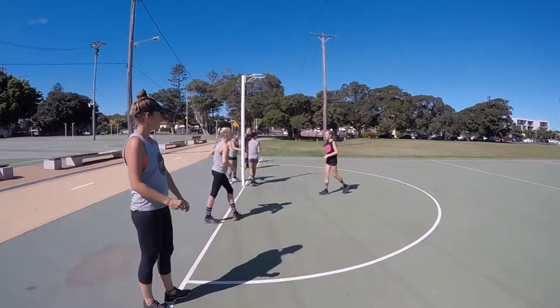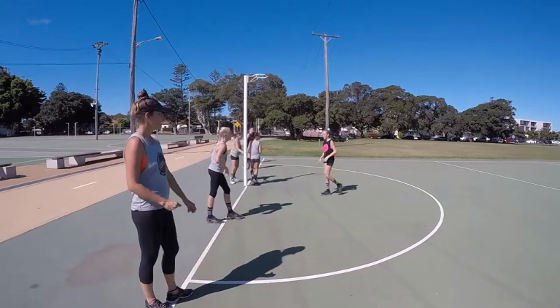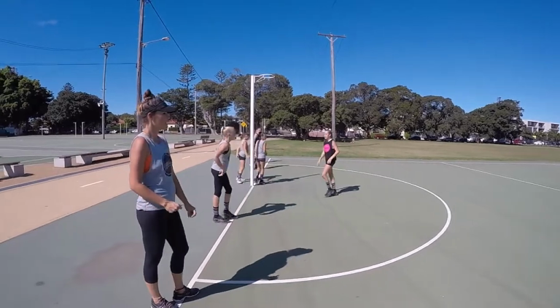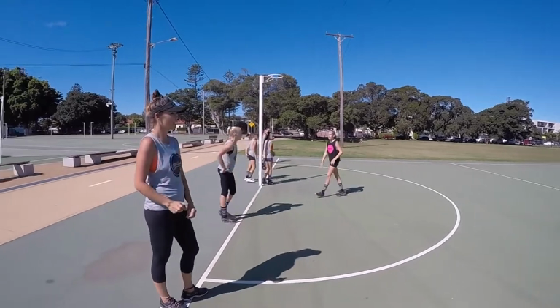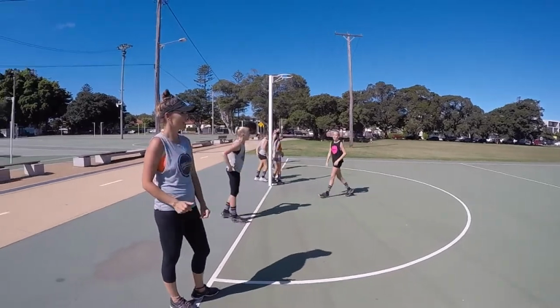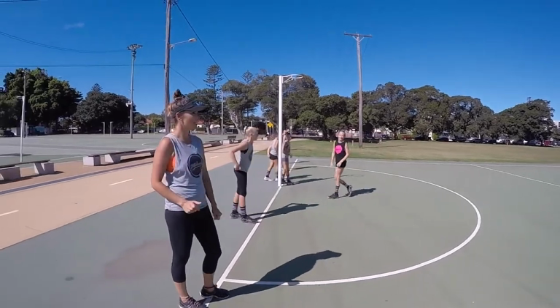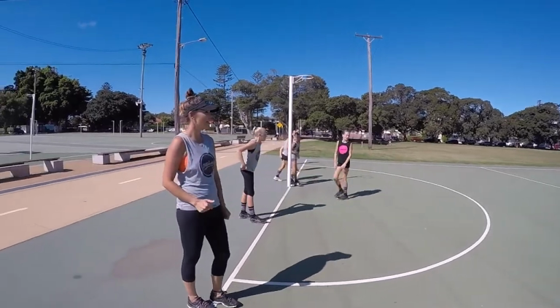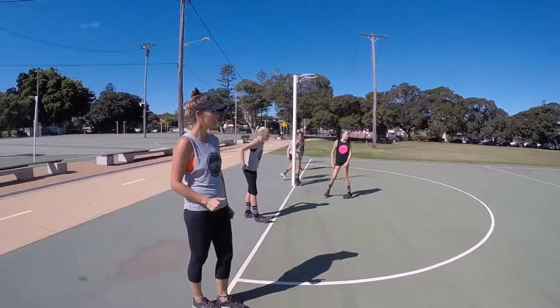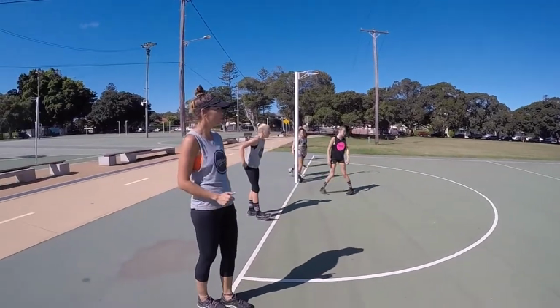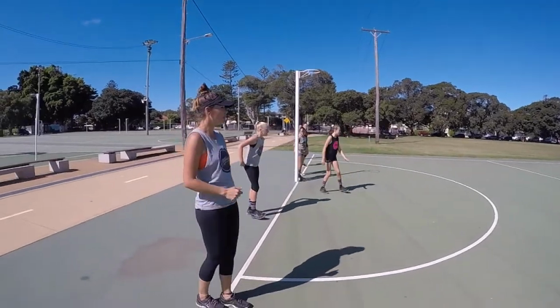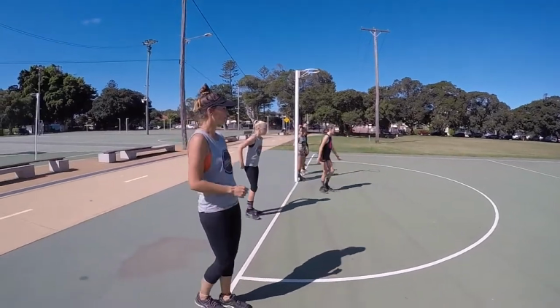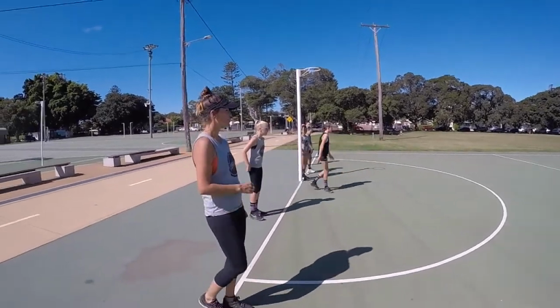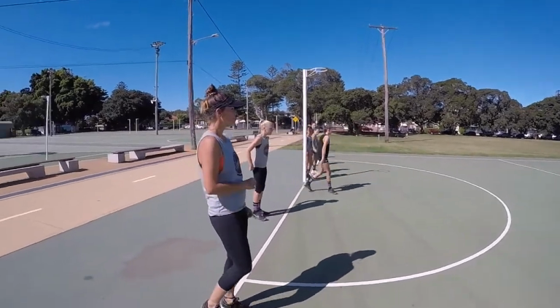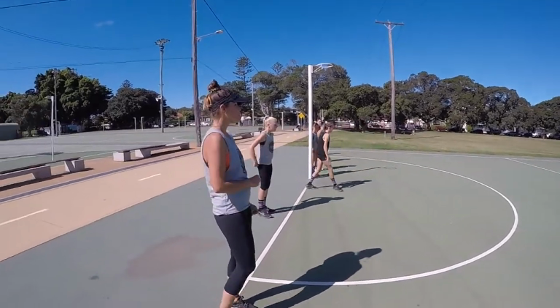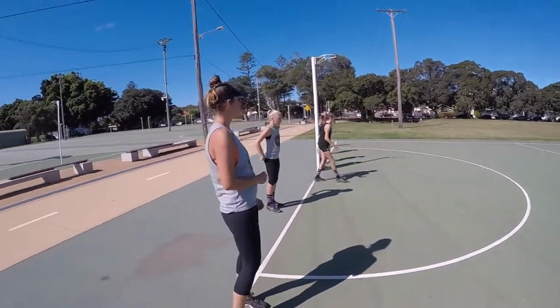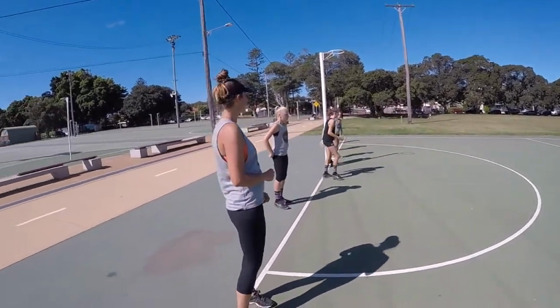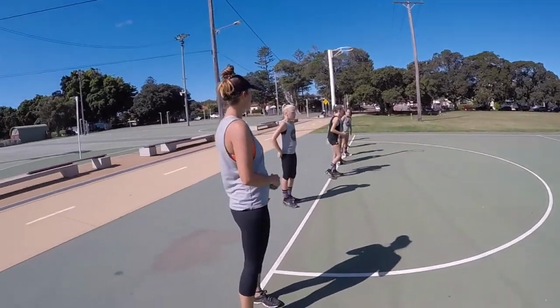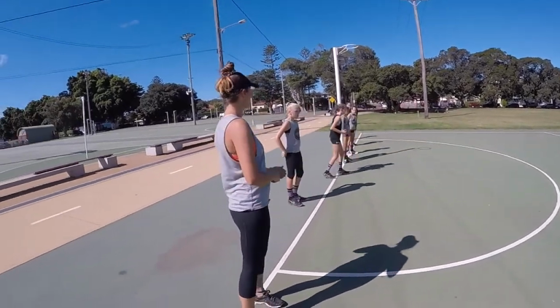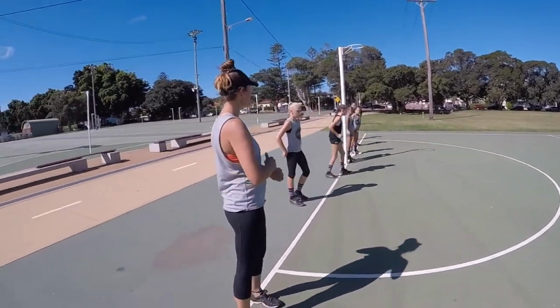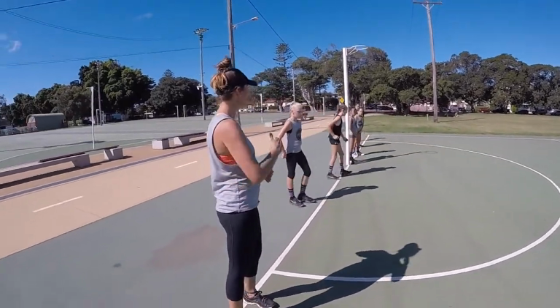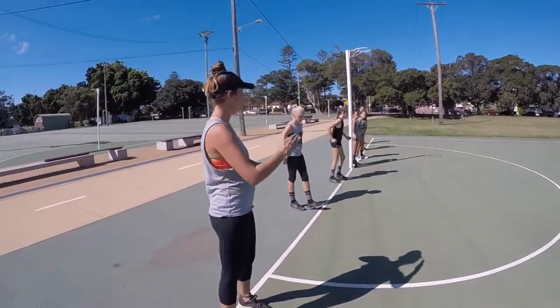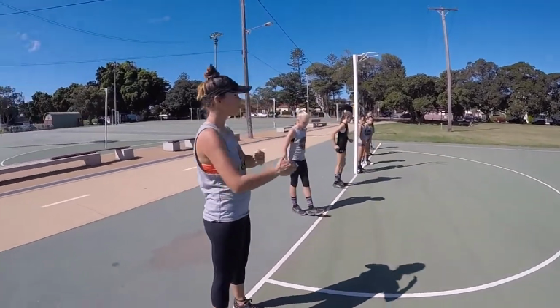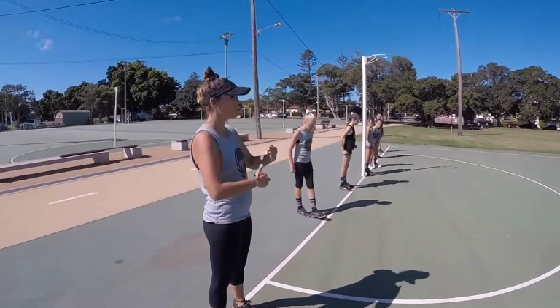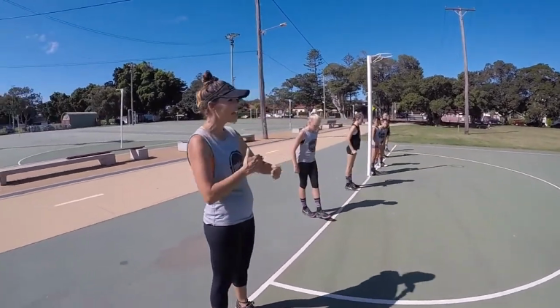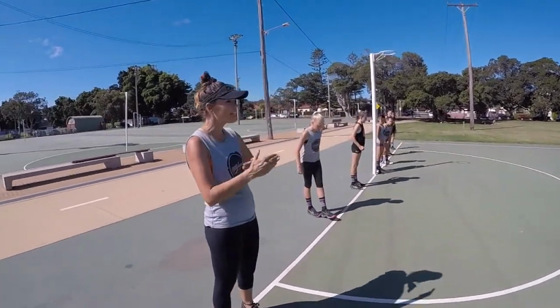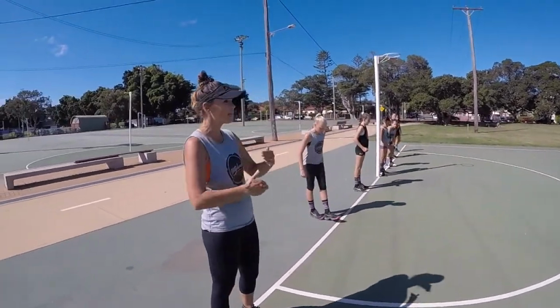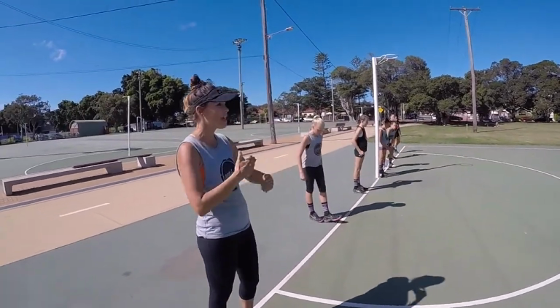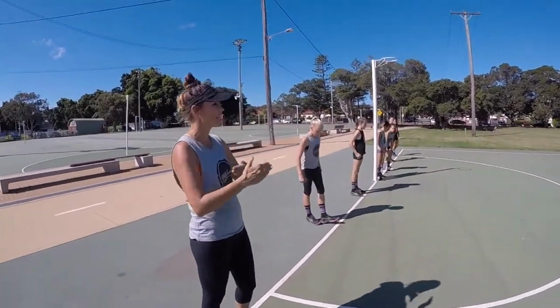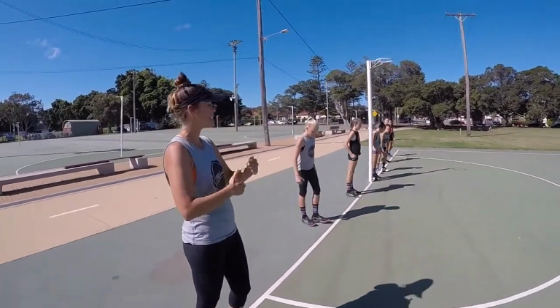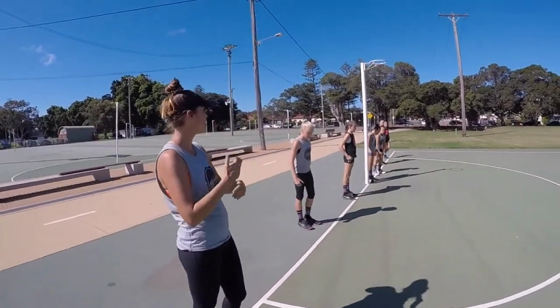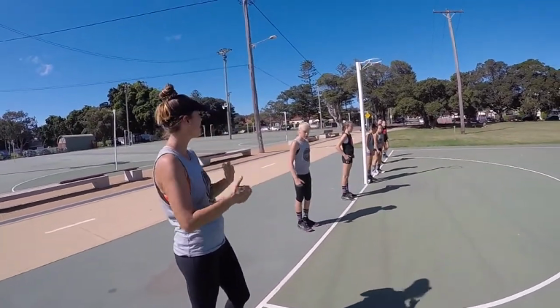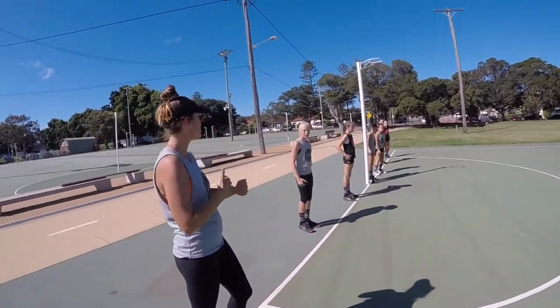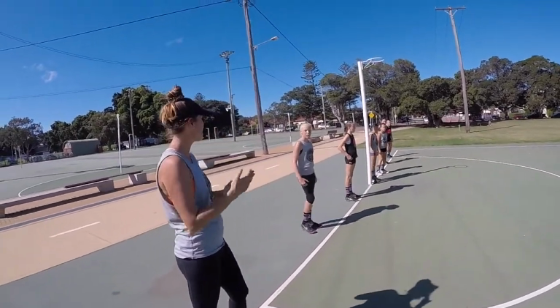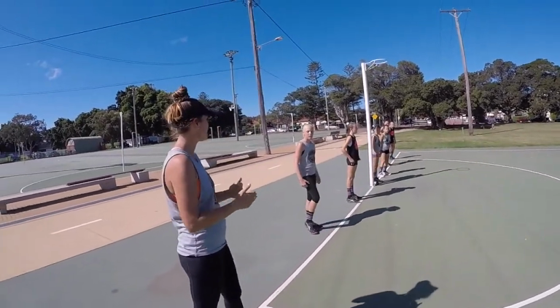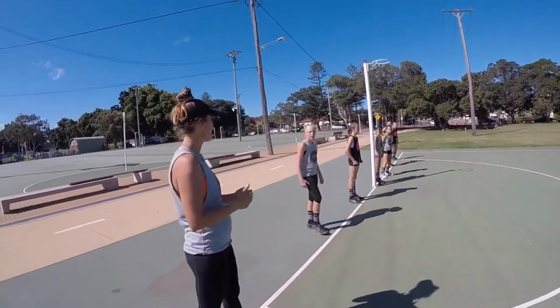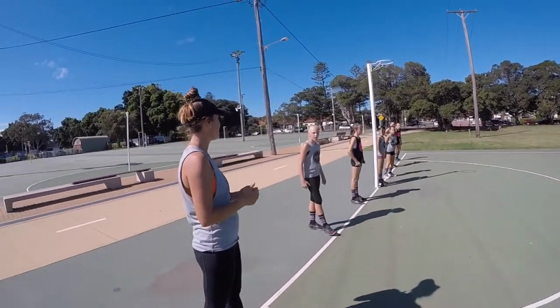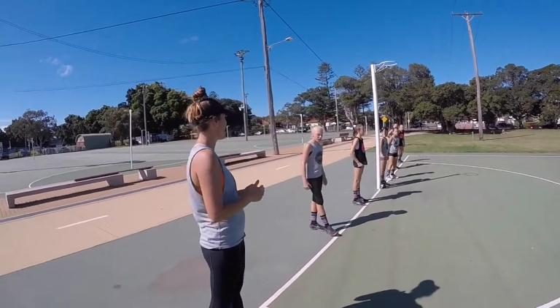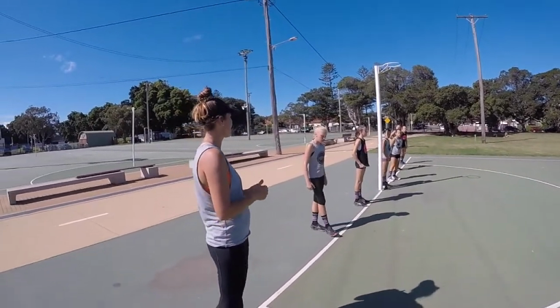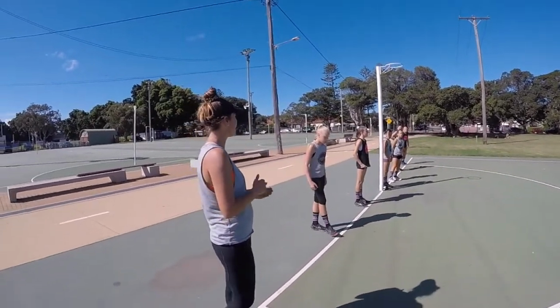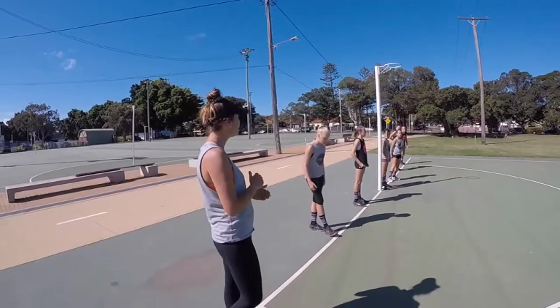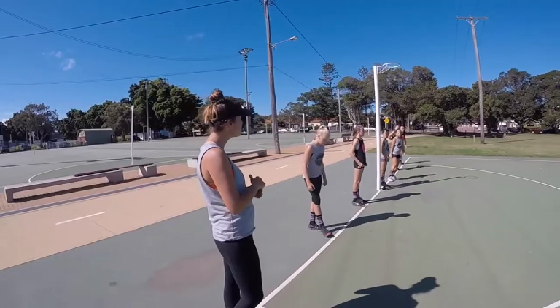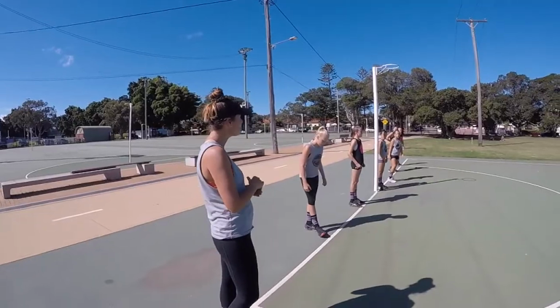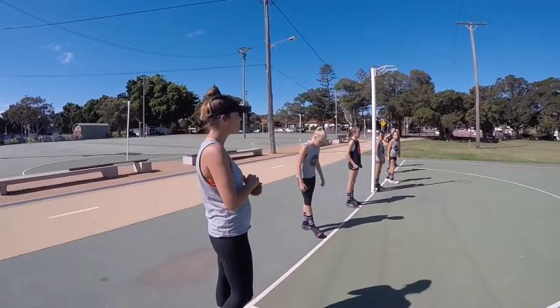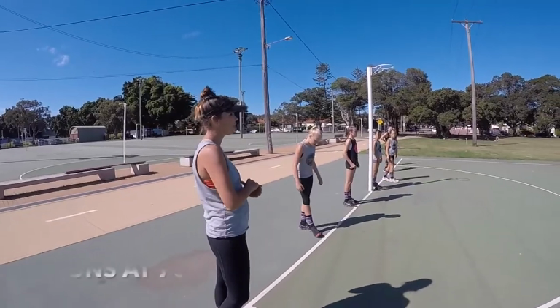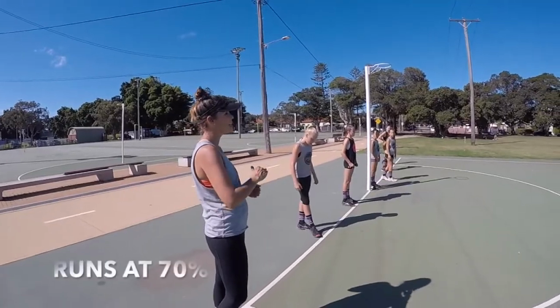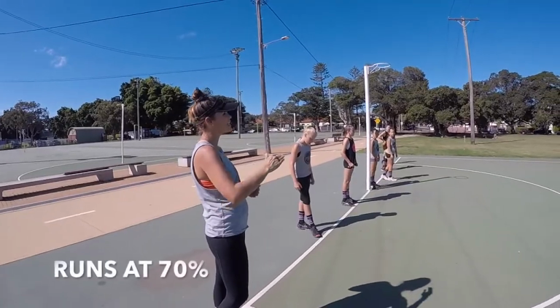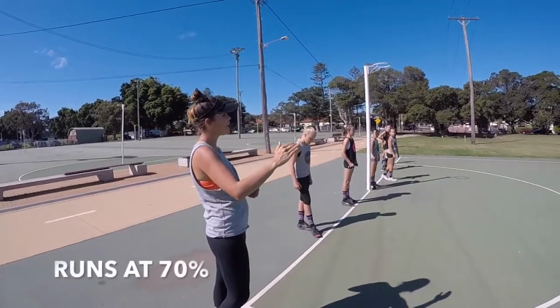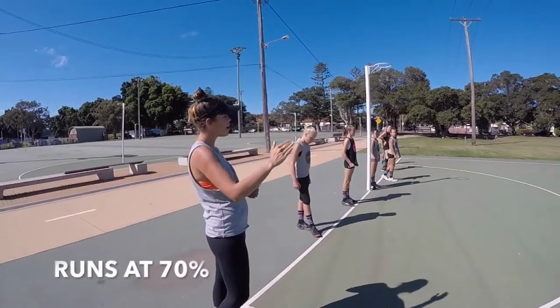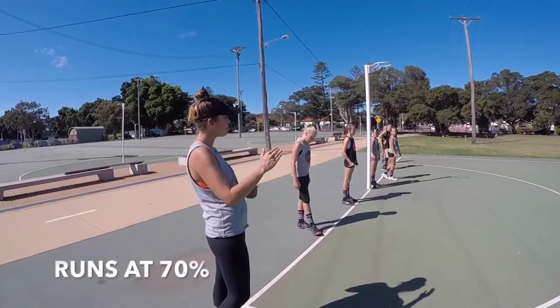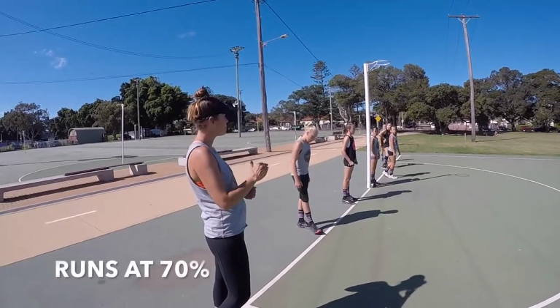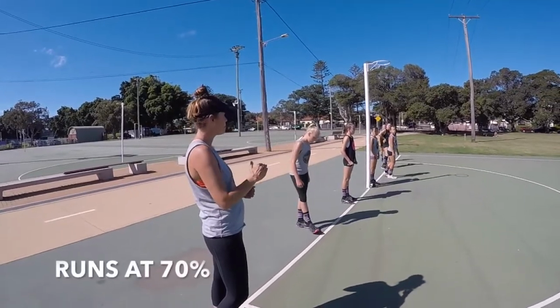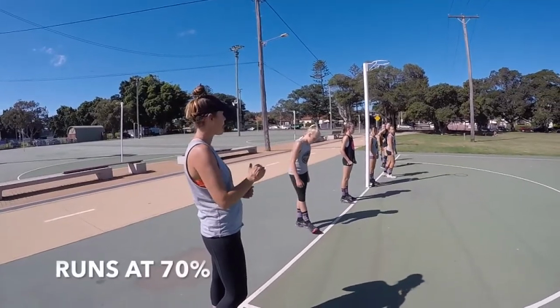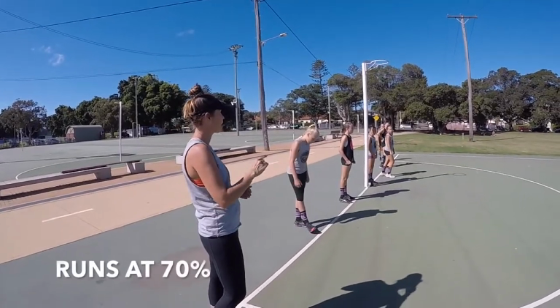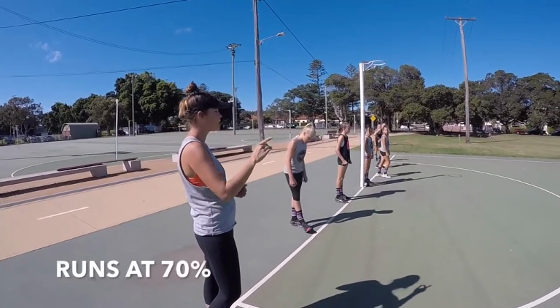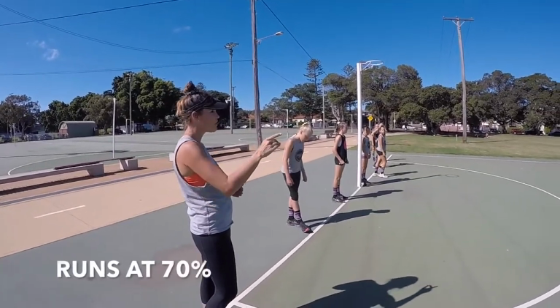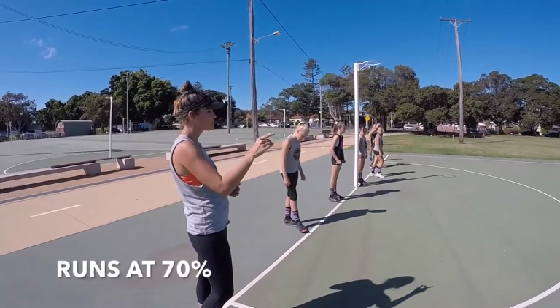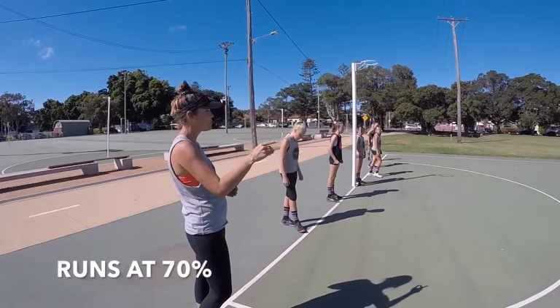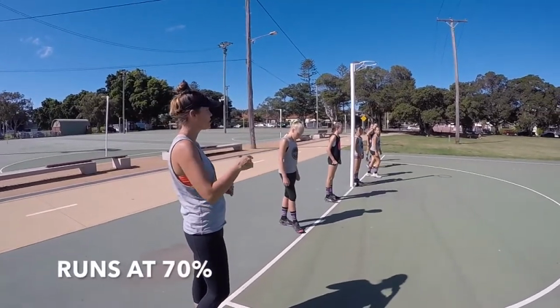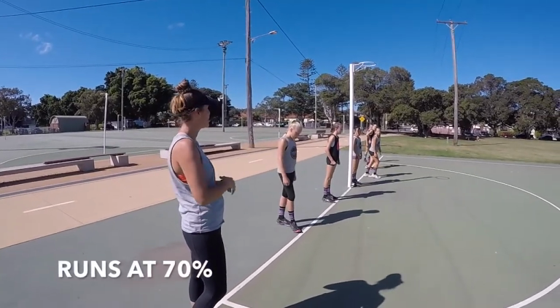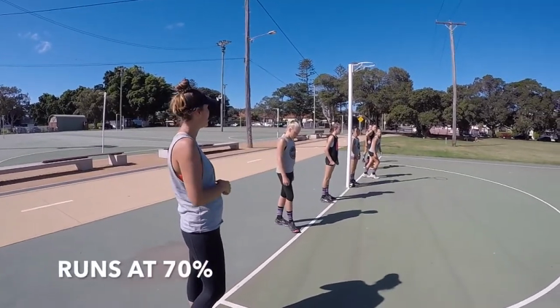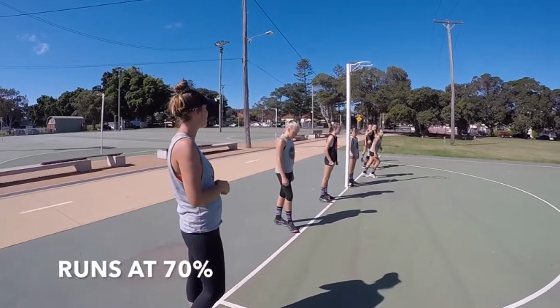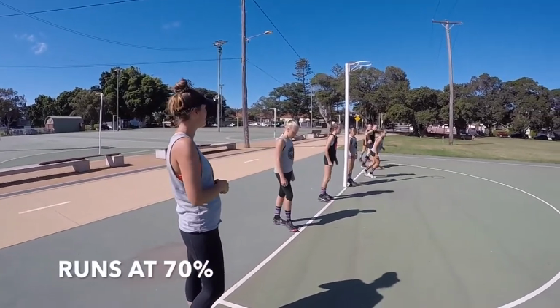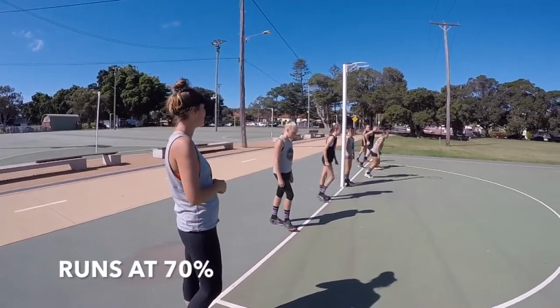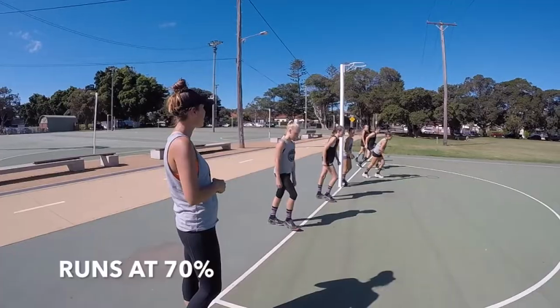Now we're just going to get a little bit more movement — I want you to run at about 70%, so a little bit faster. Up and back with a nice quick turn. Ready, go.